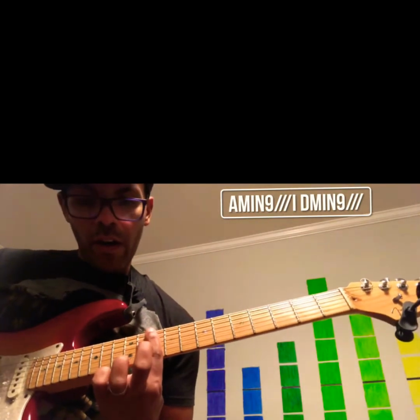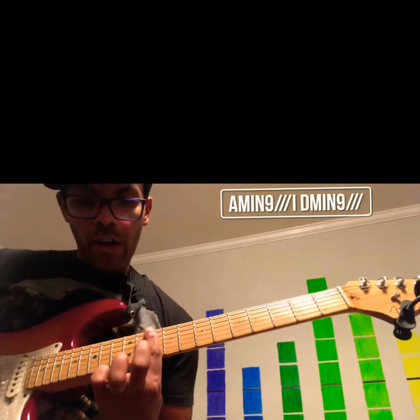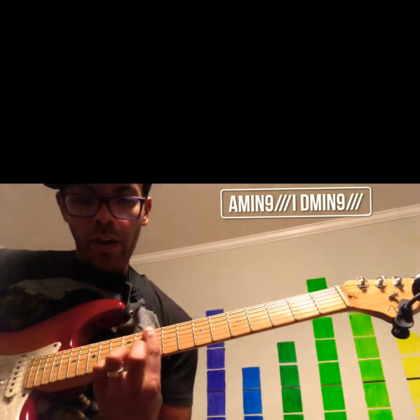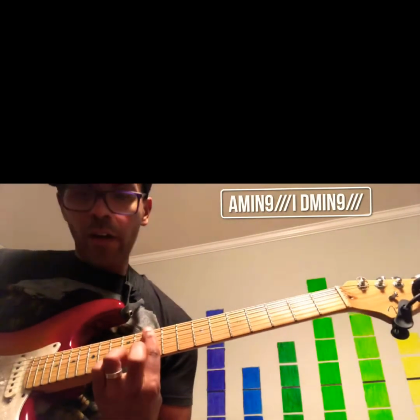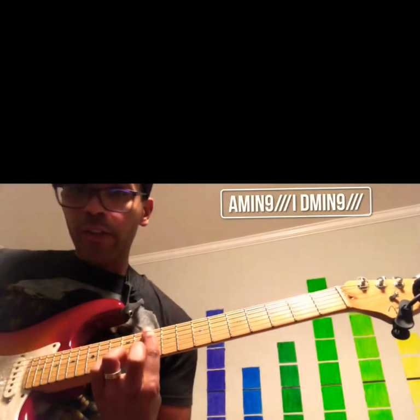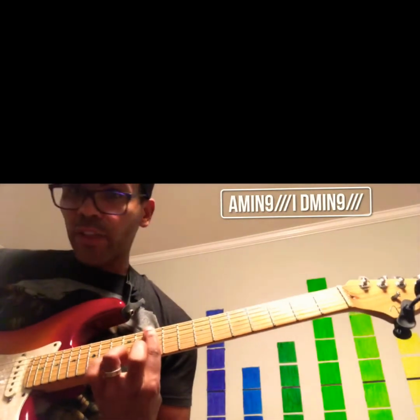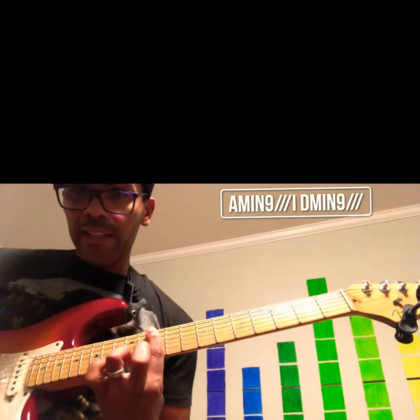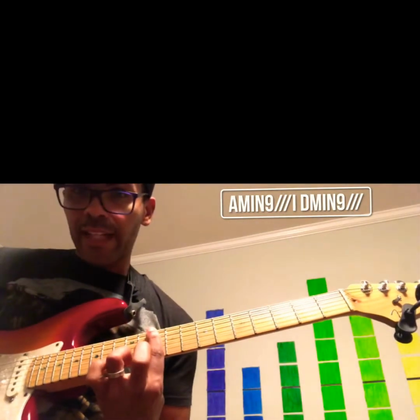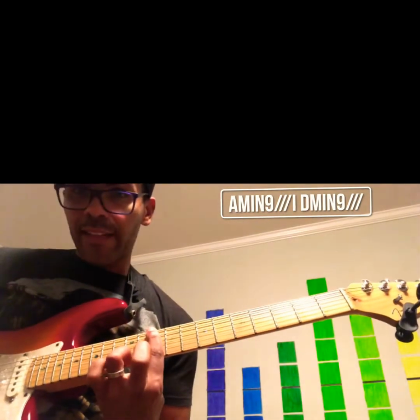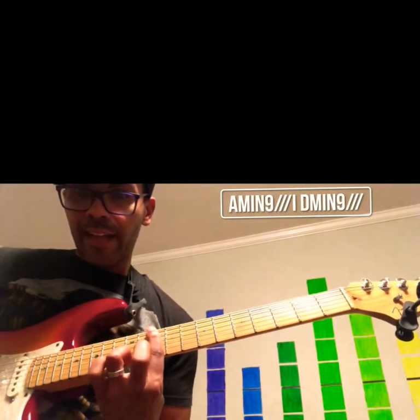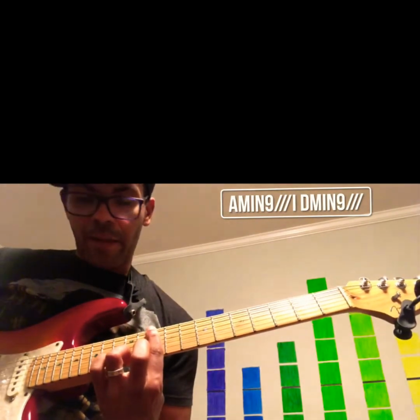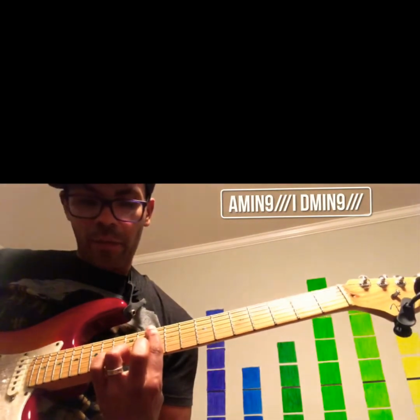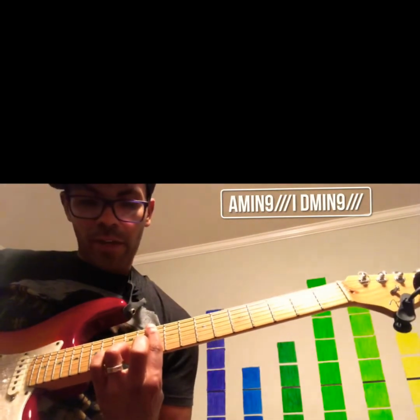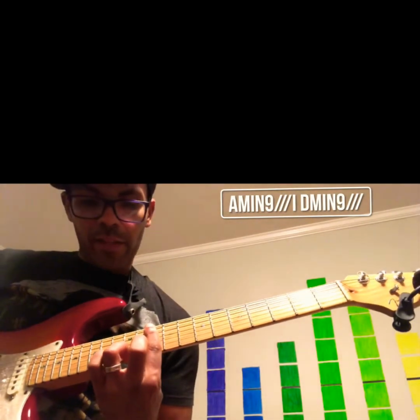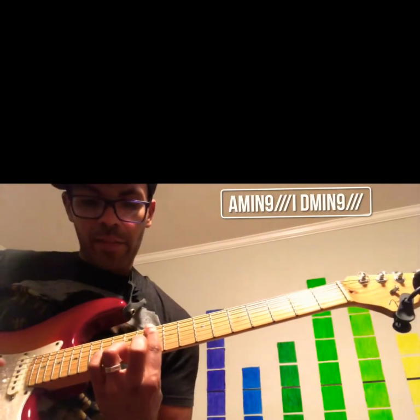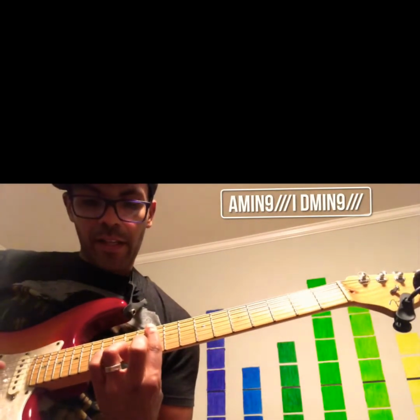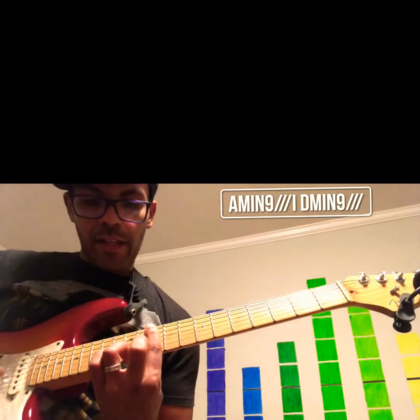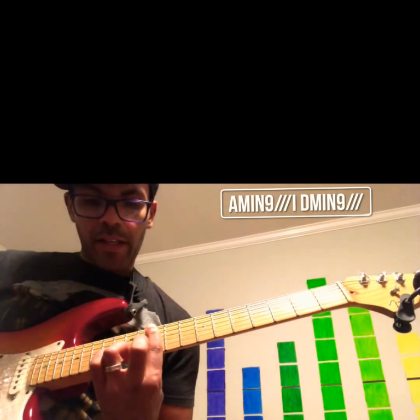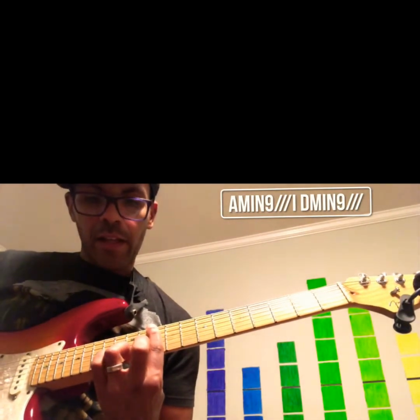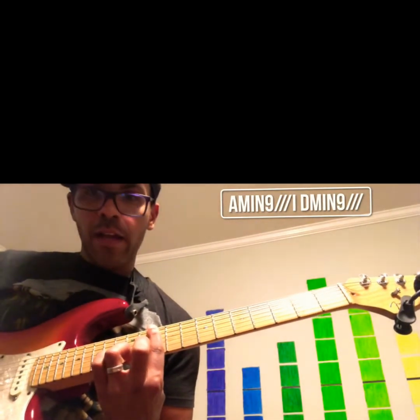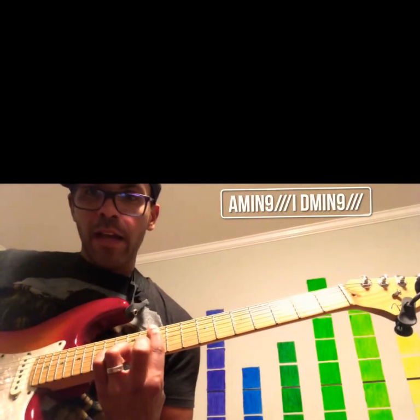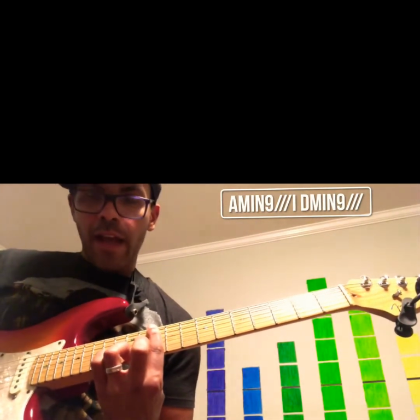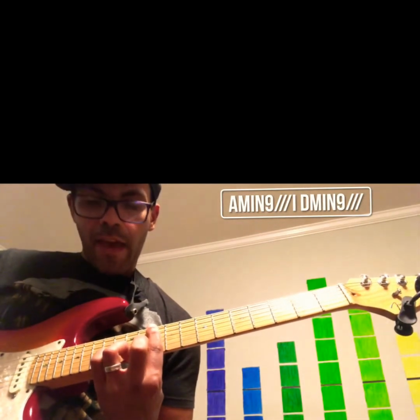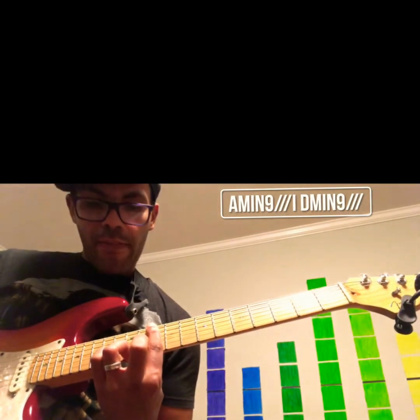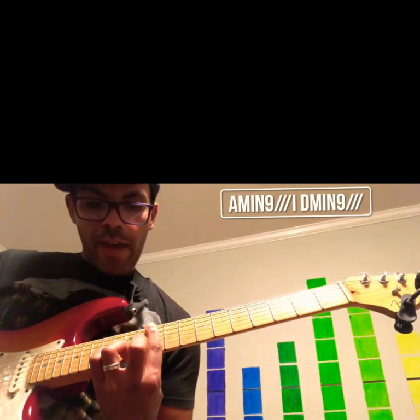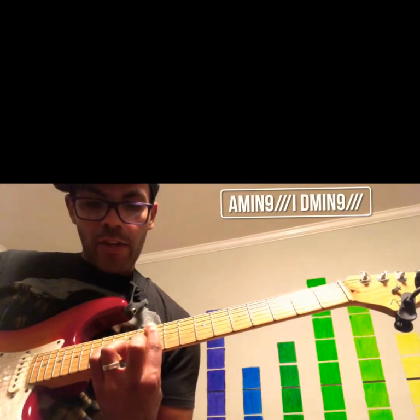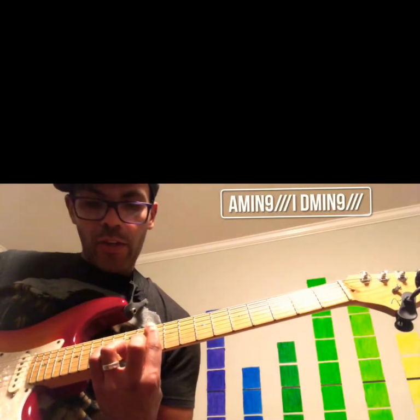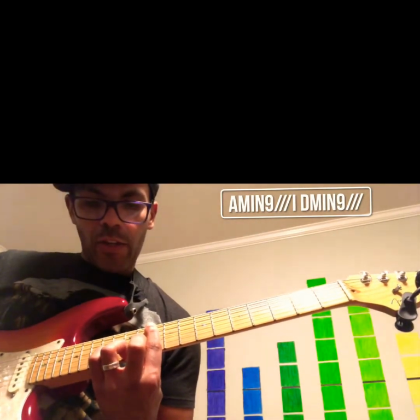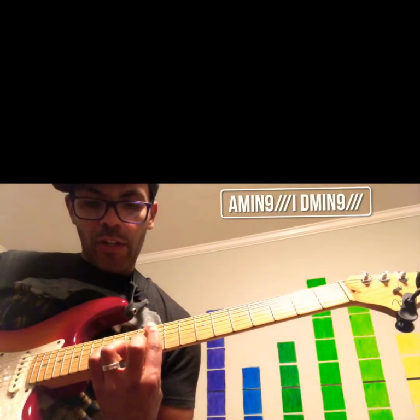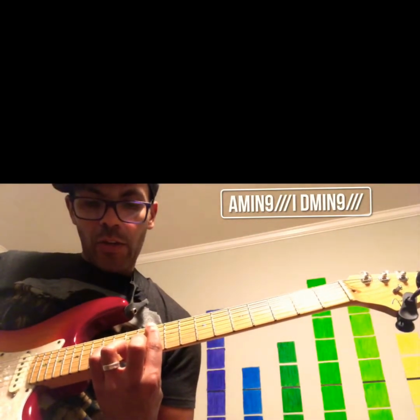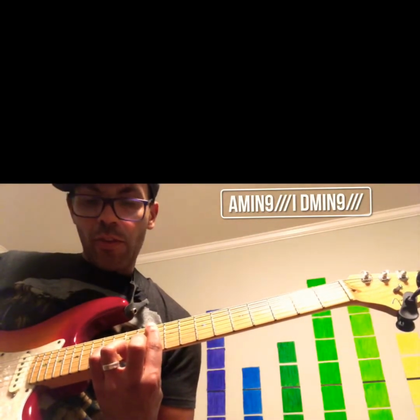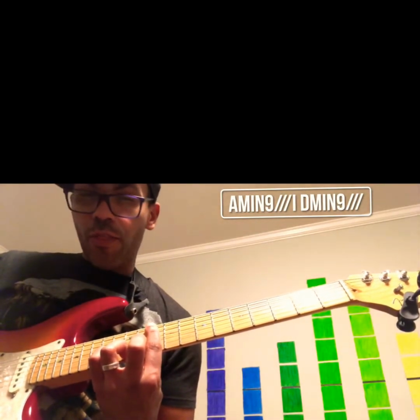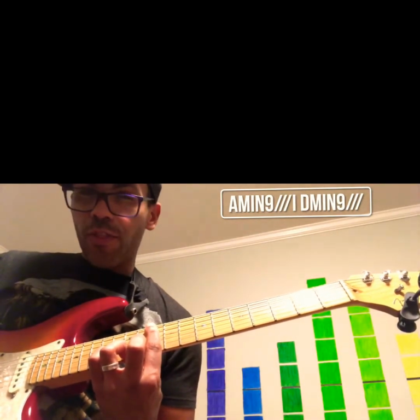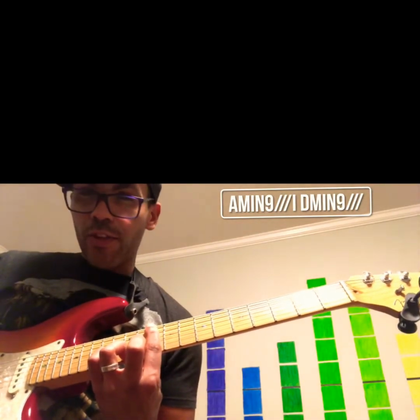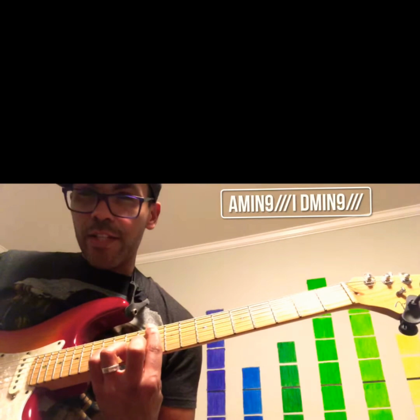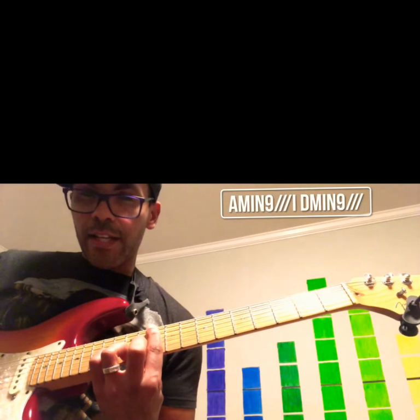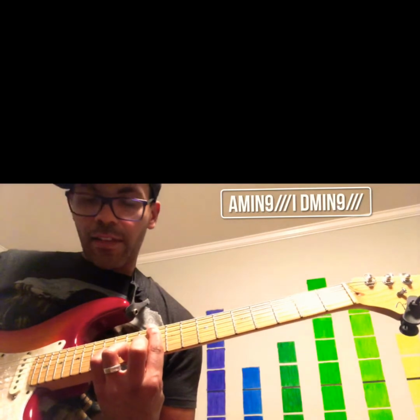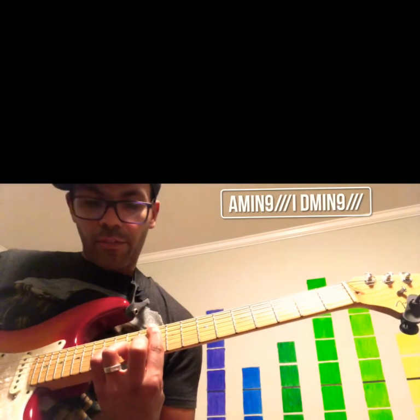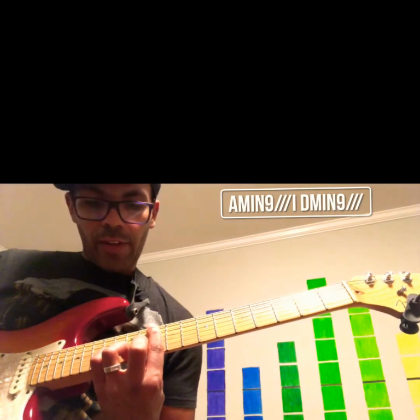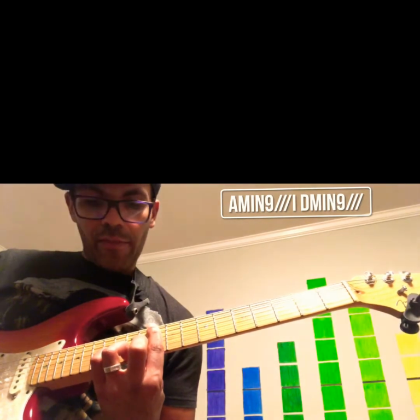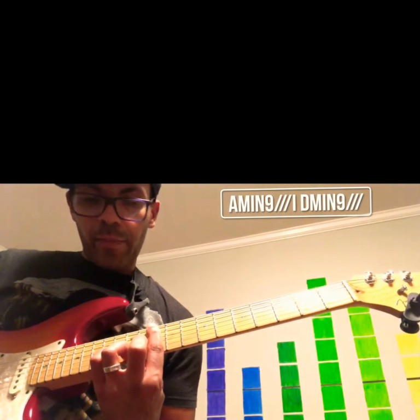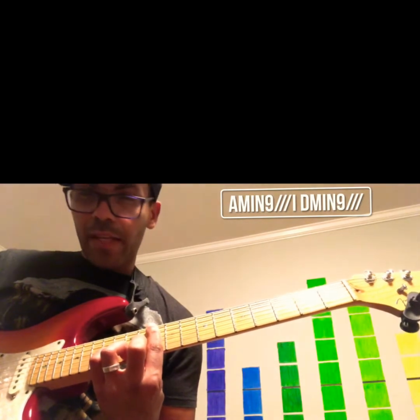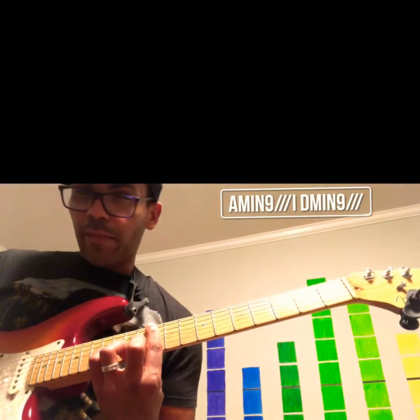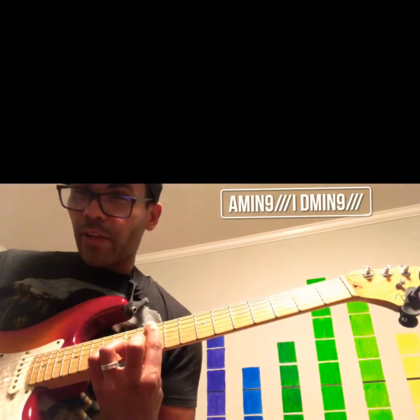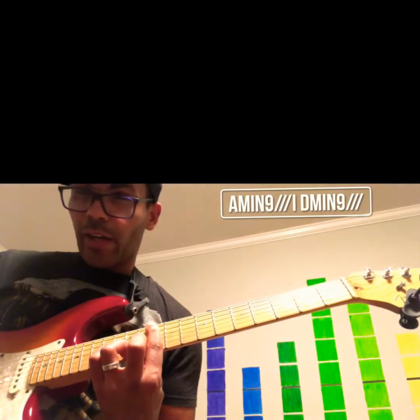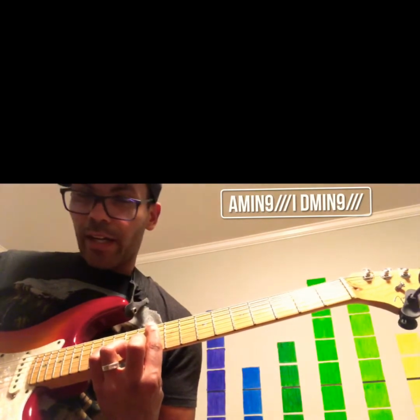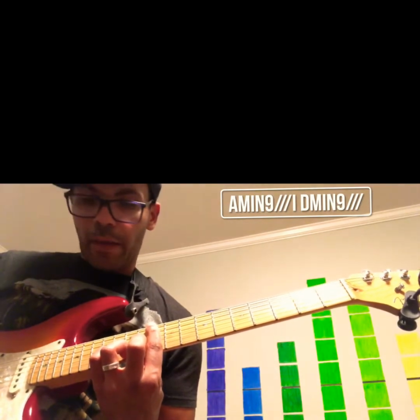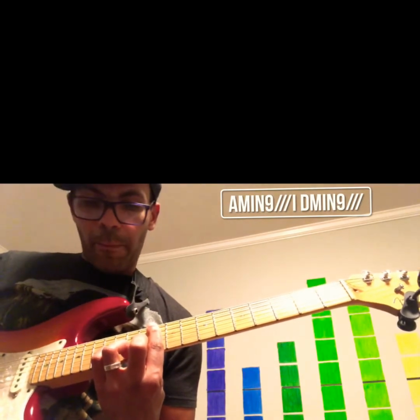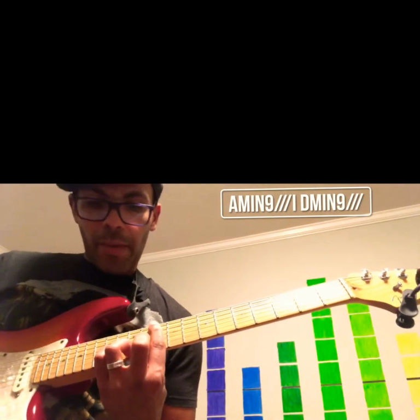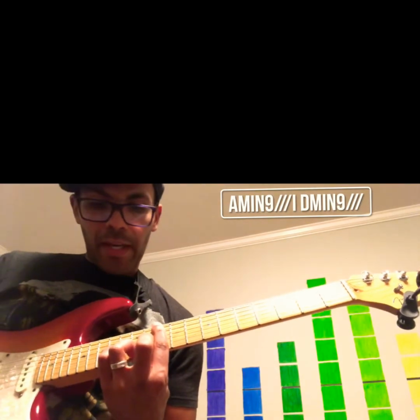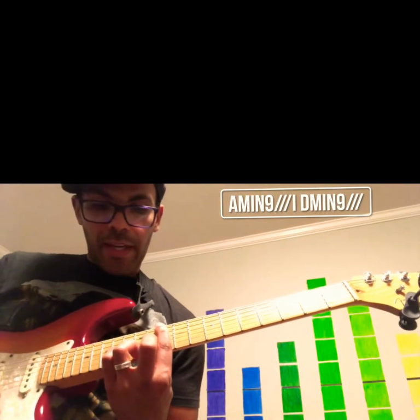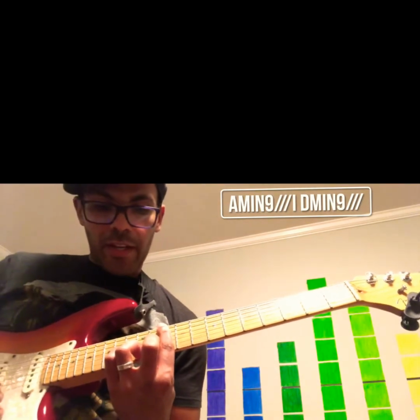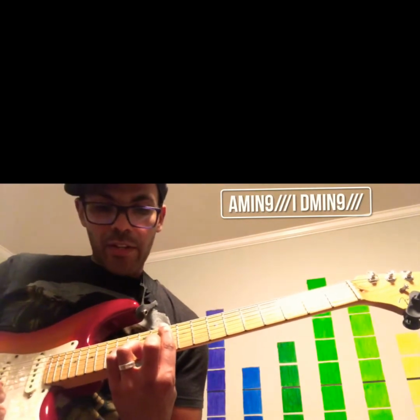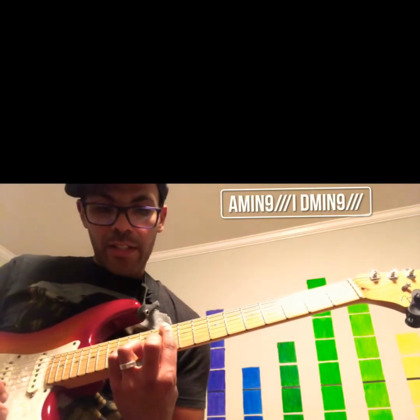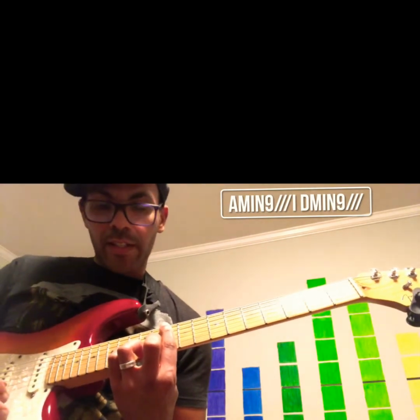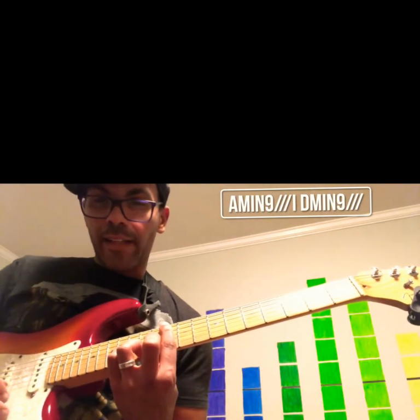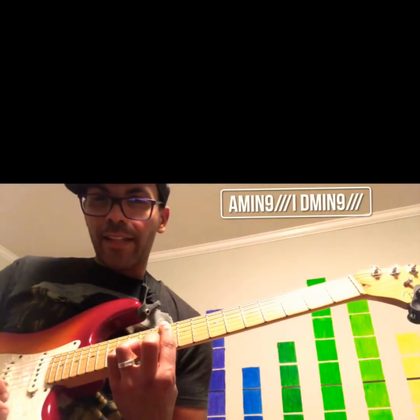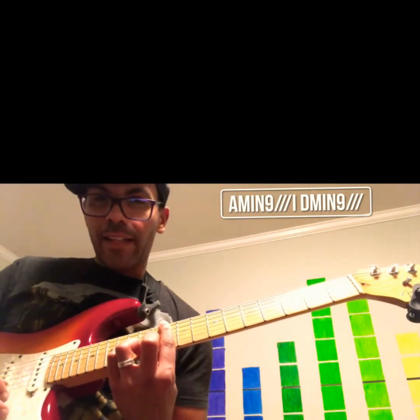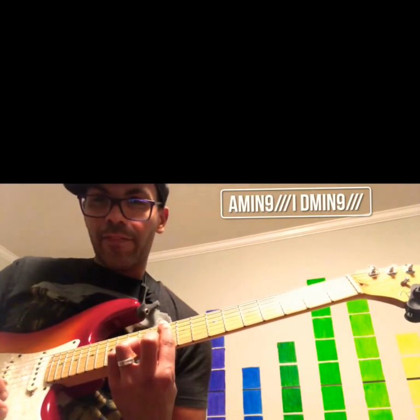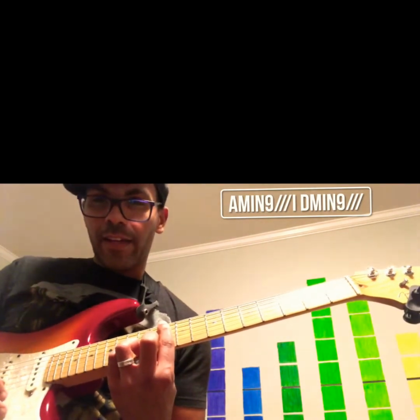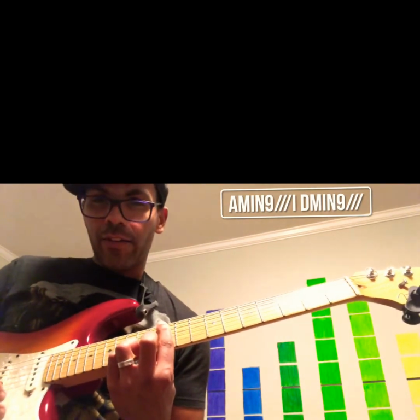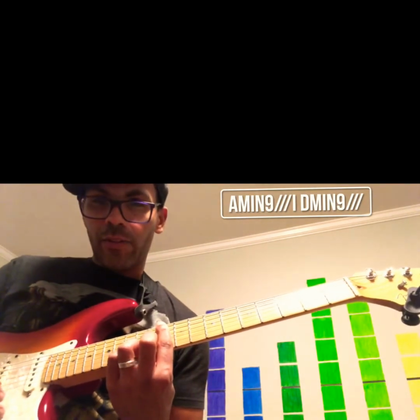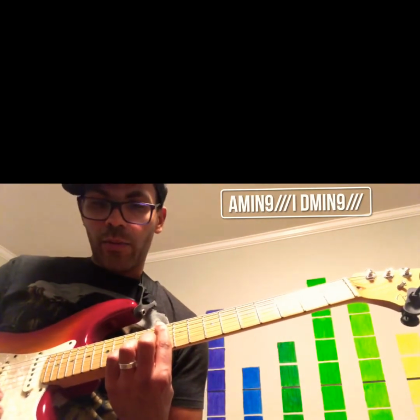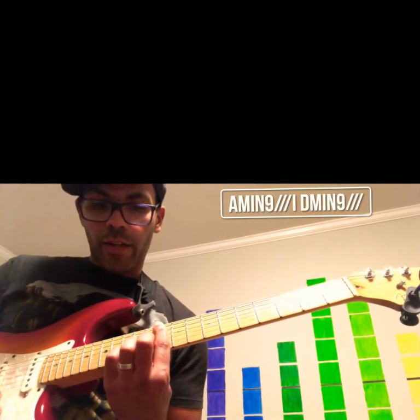Just like that hammer-on at the beginning, and then you're going to go to the 13th fret of the B string, but you're not going to pick it — you're just going to let the left hand do the work.